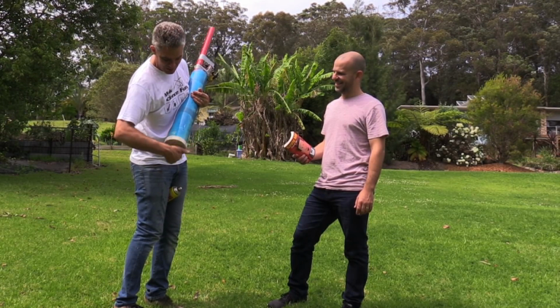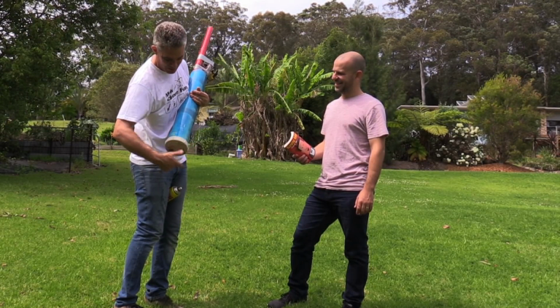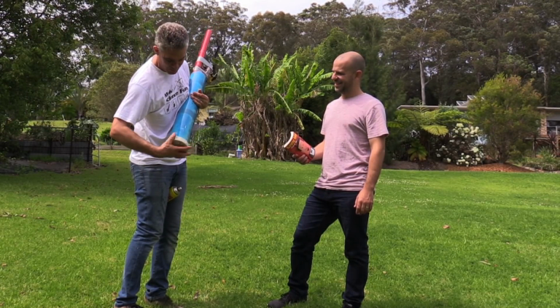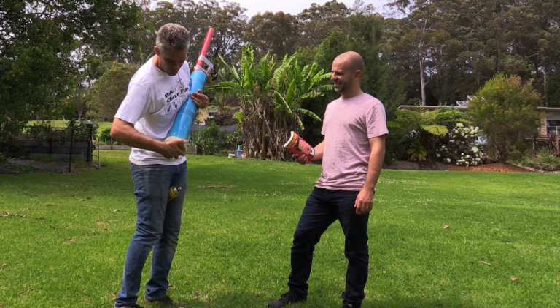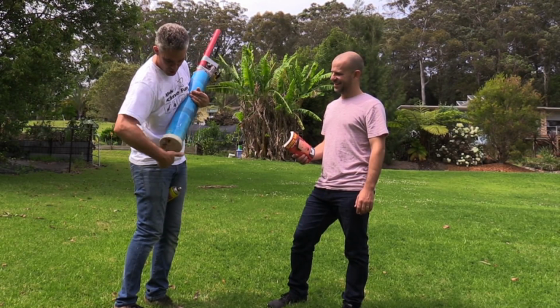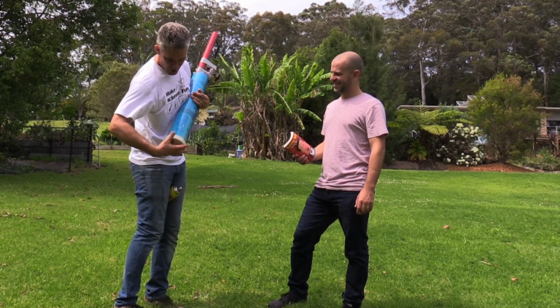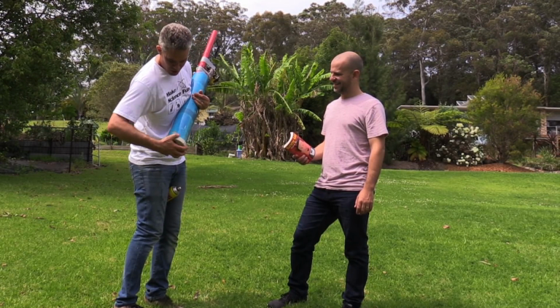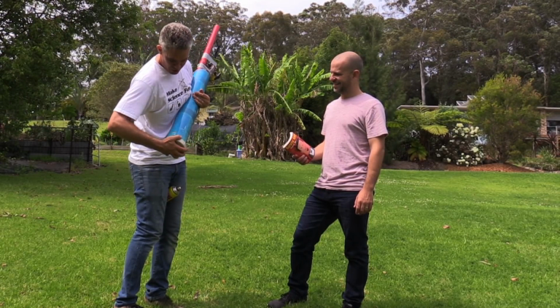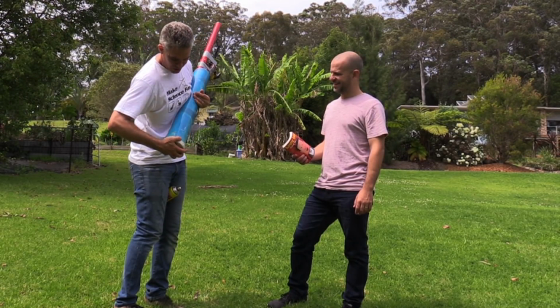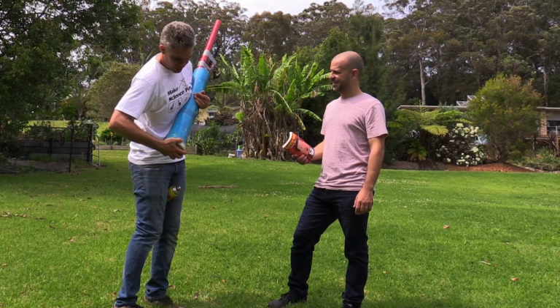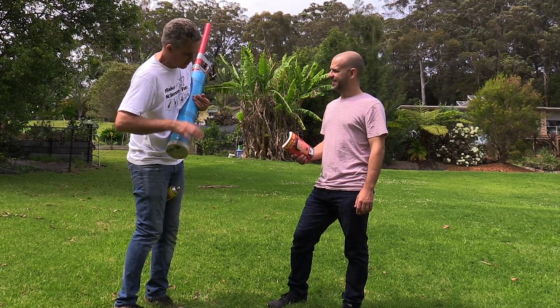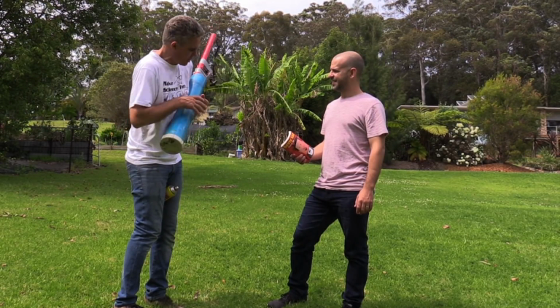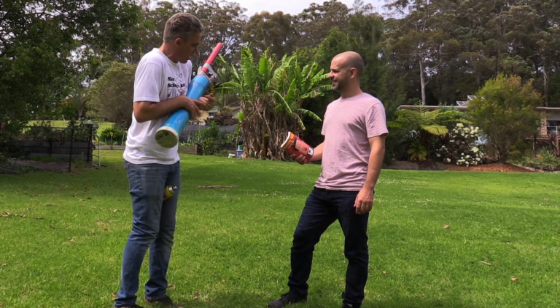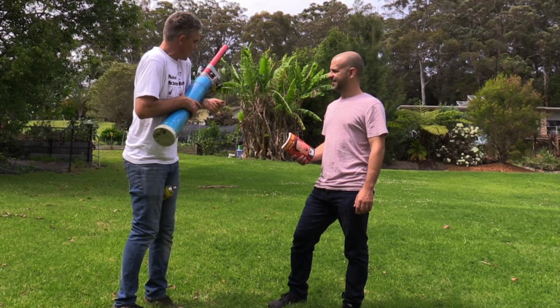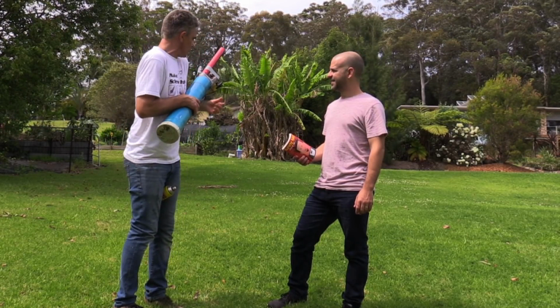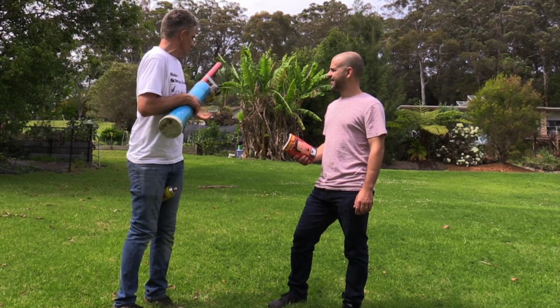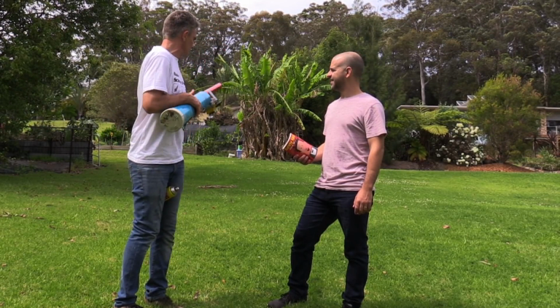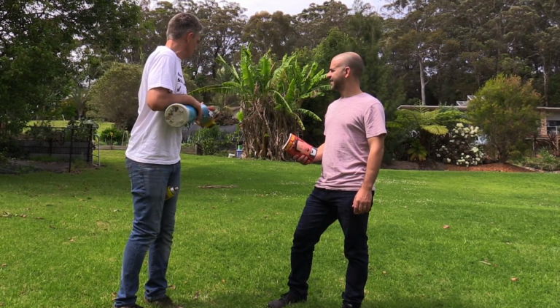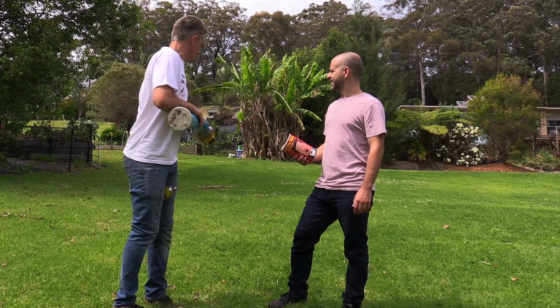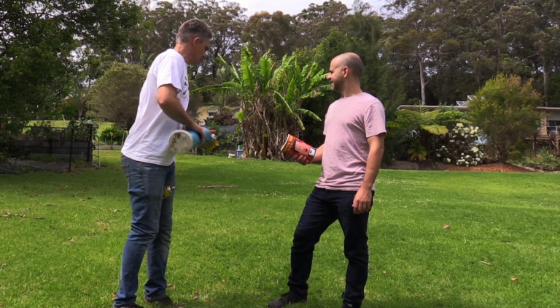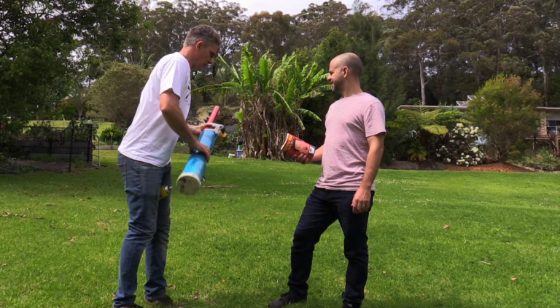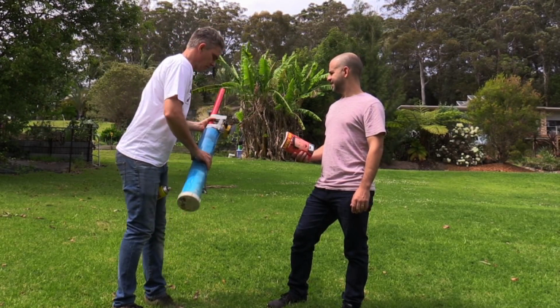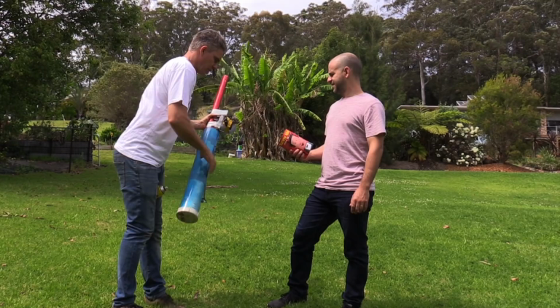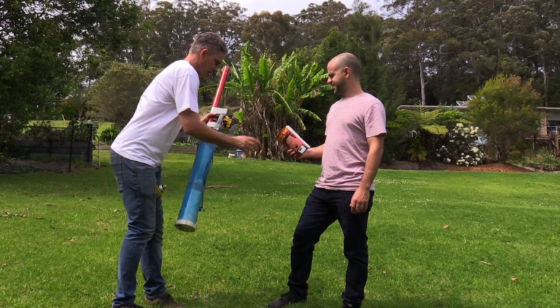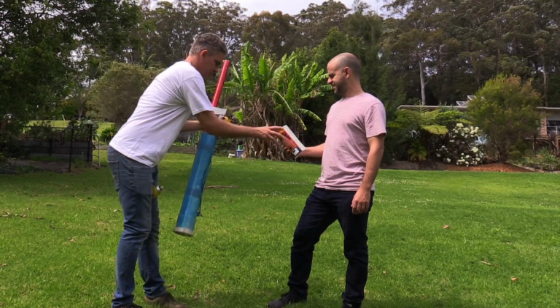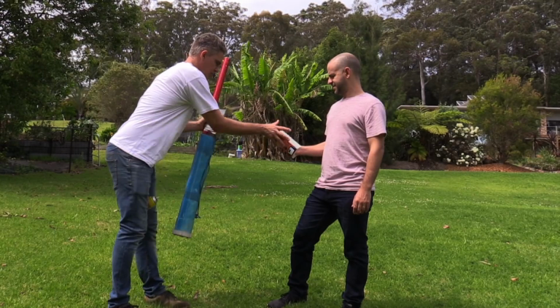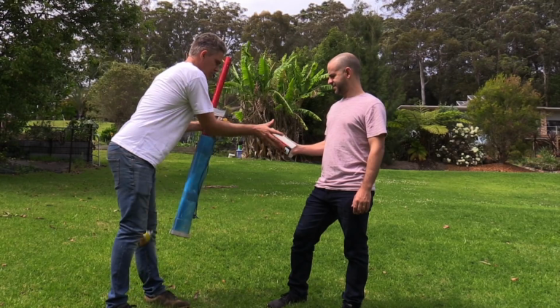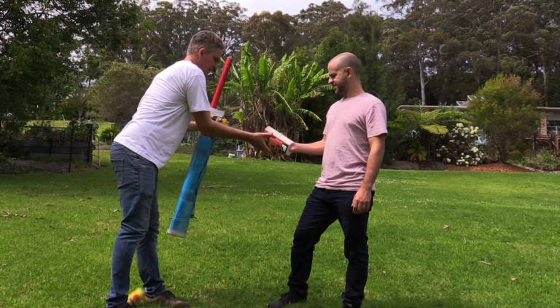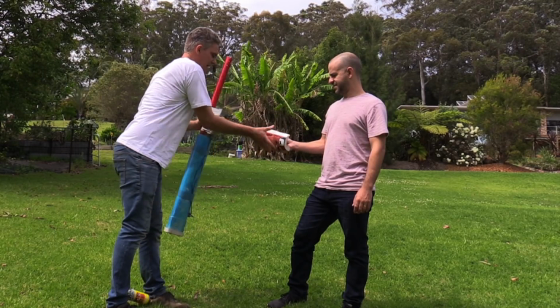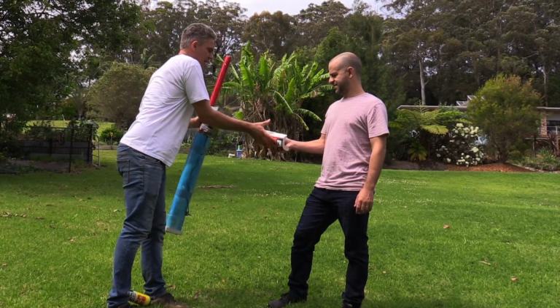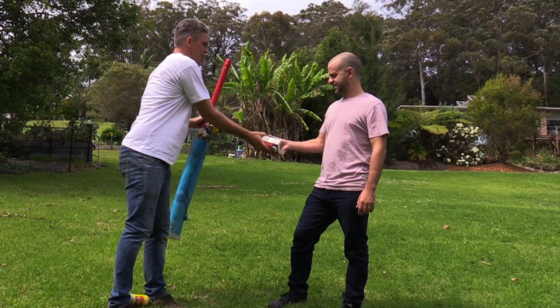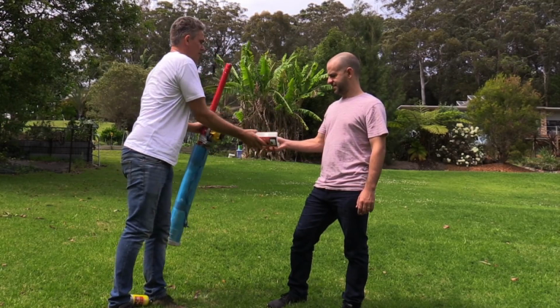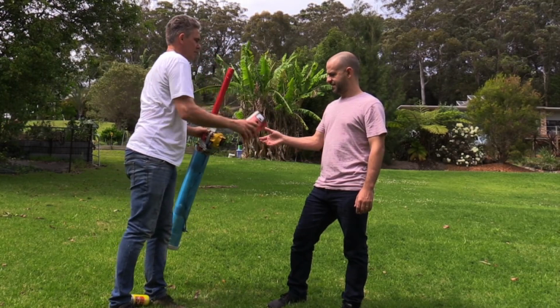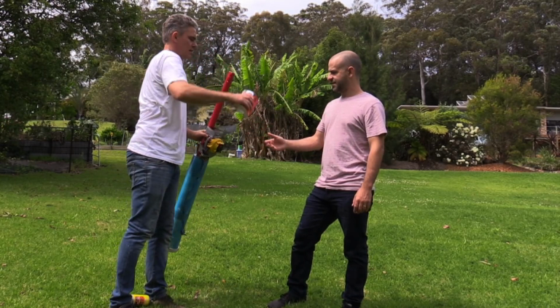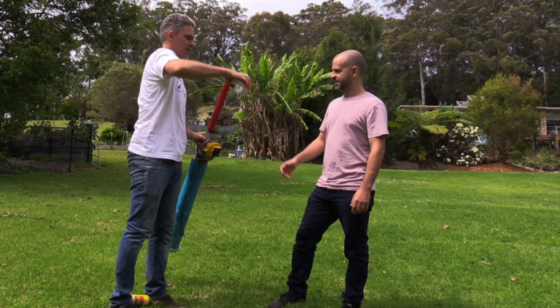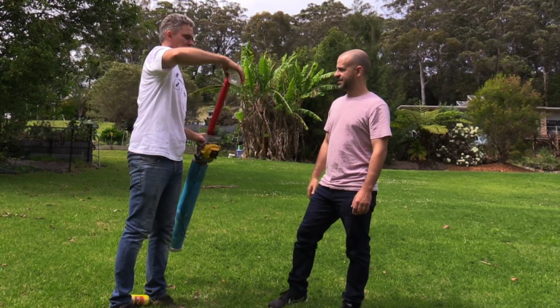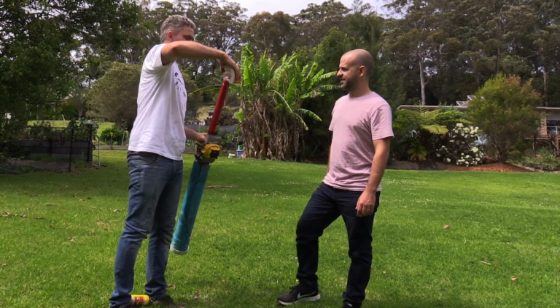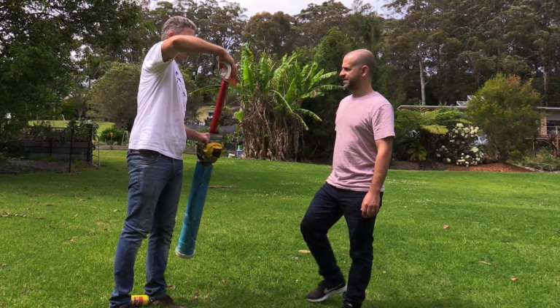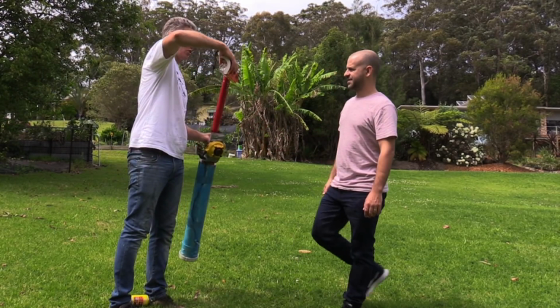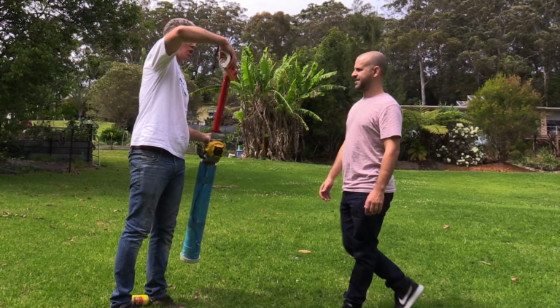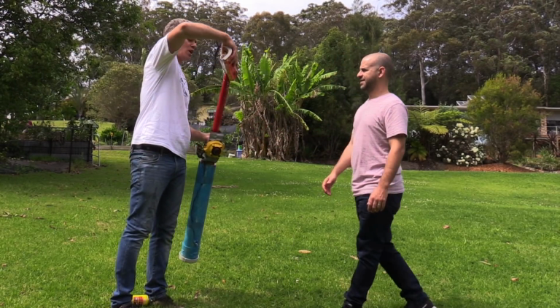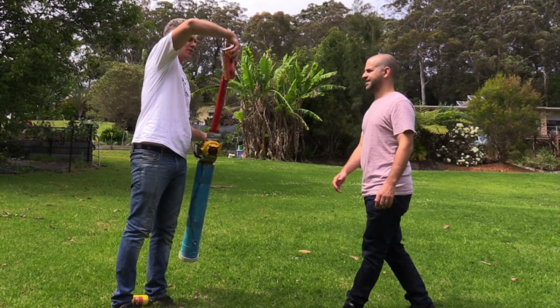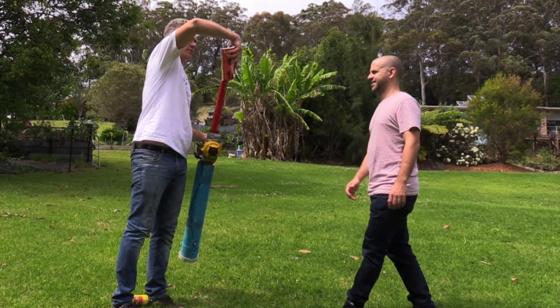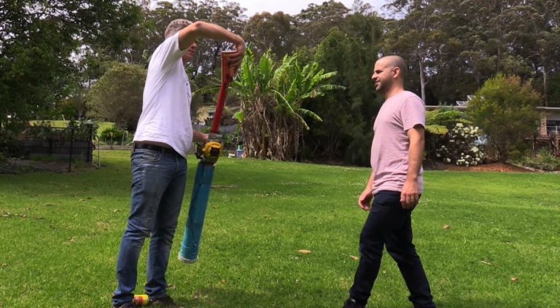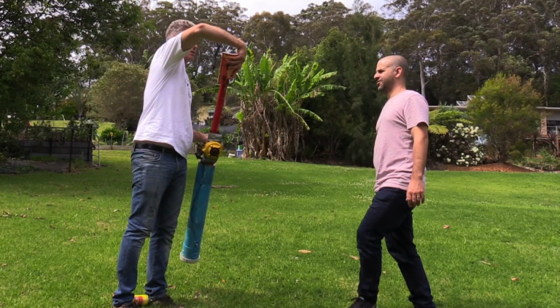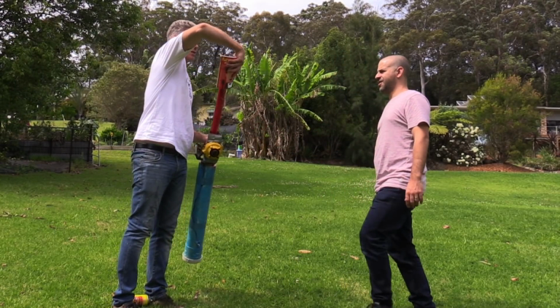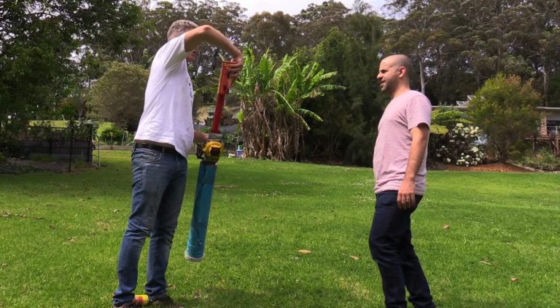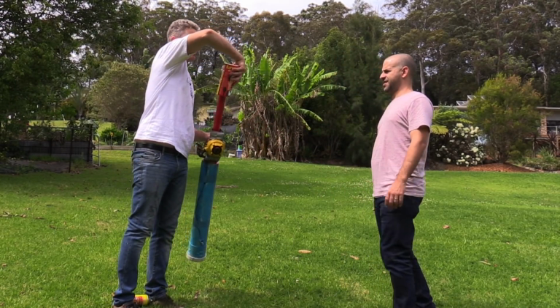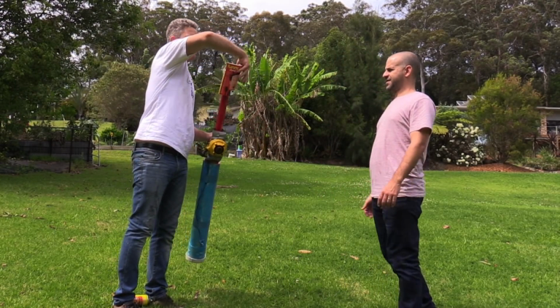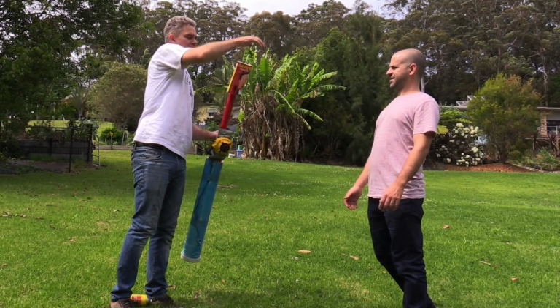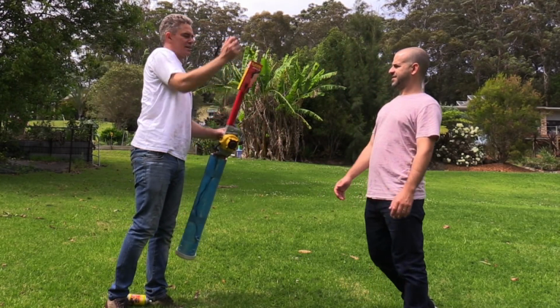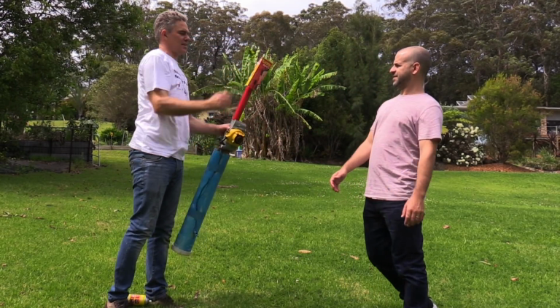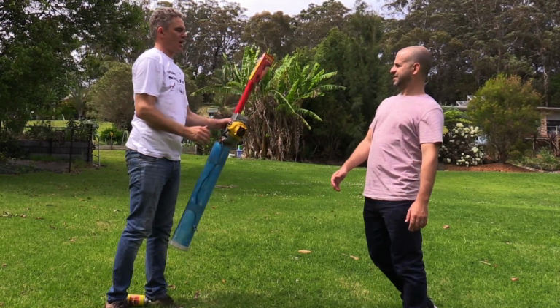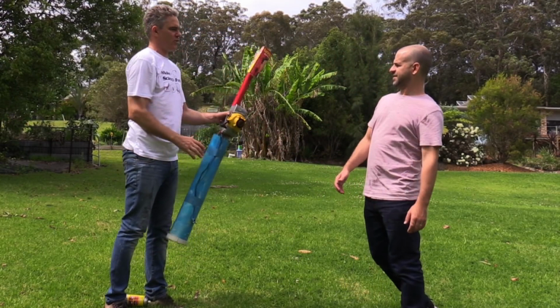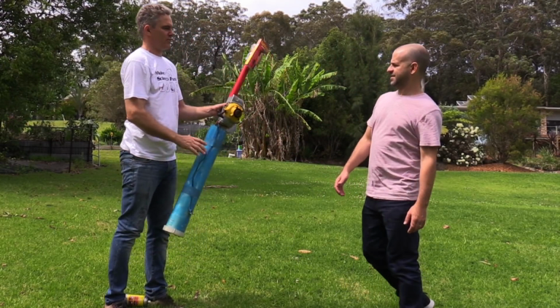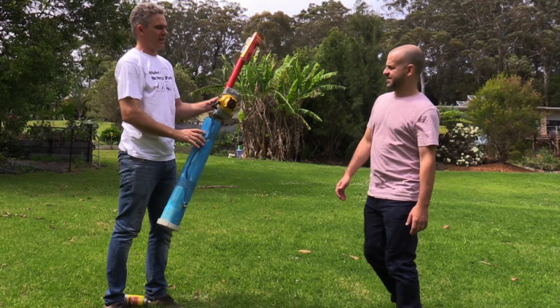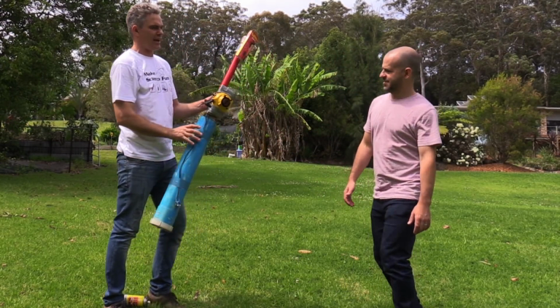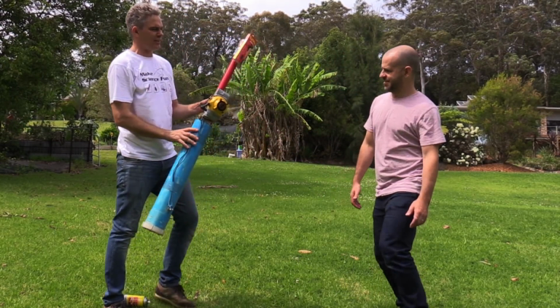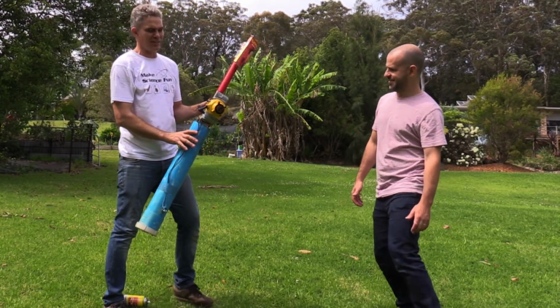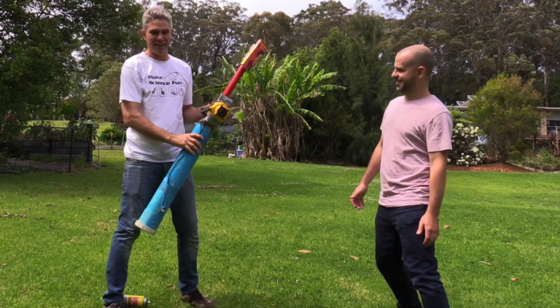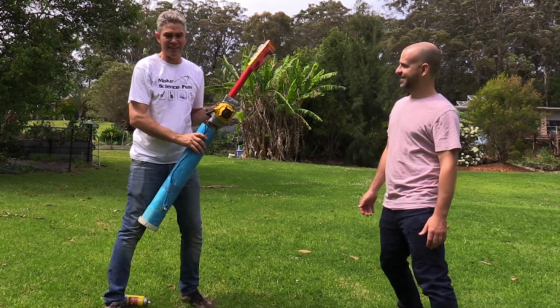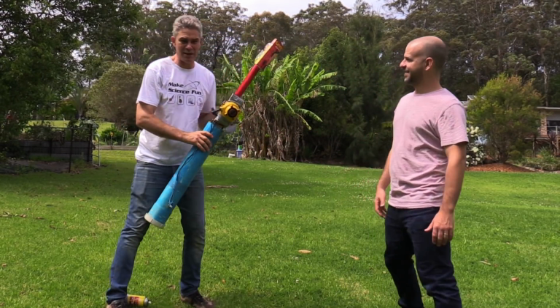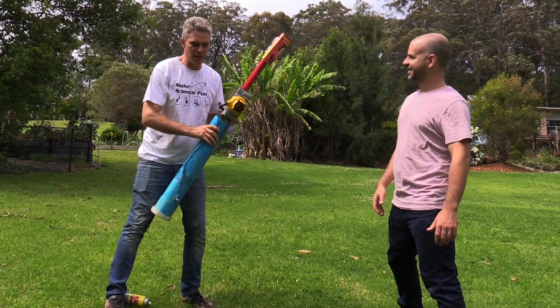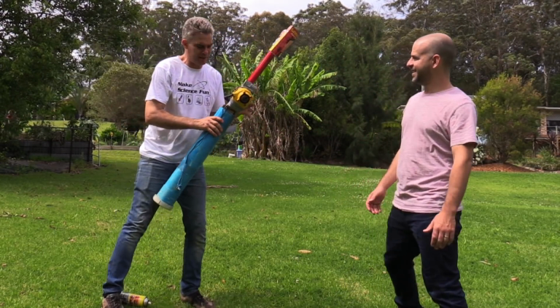There we go. Alright, awesome — tight. Drop the can. Let's put the book on, like so. Now don't stand there, Matt.